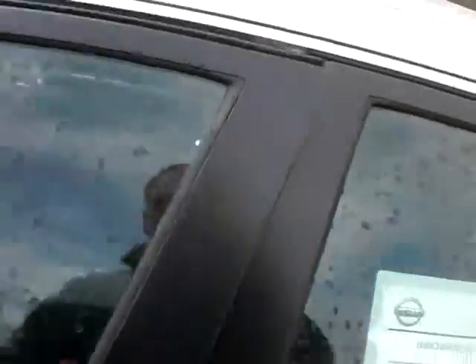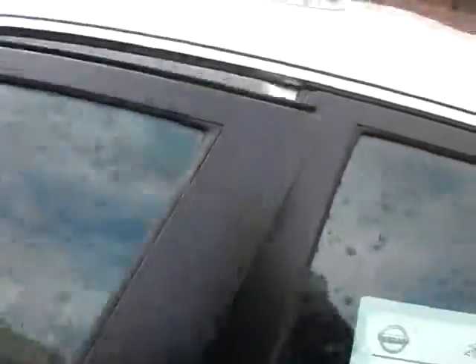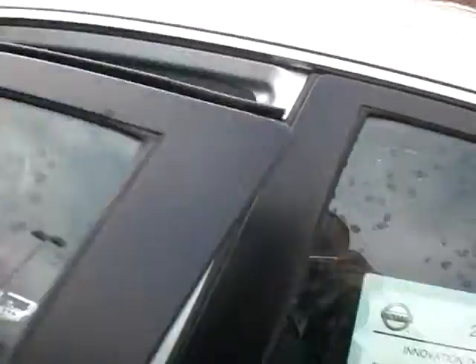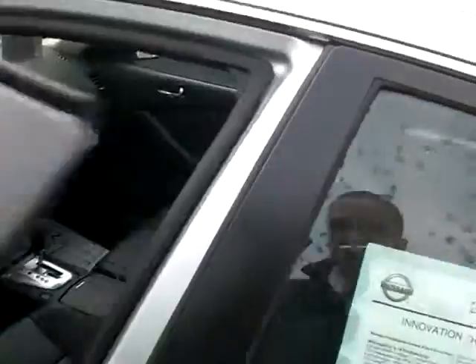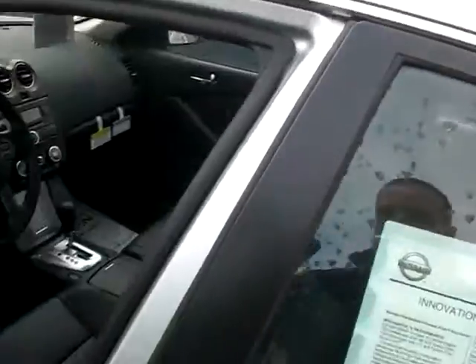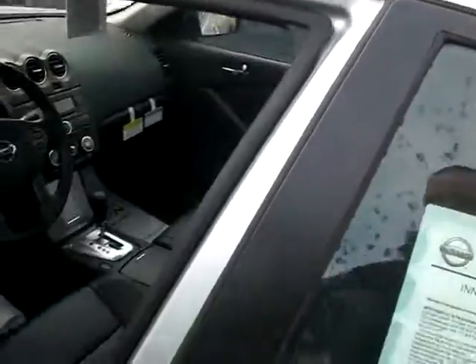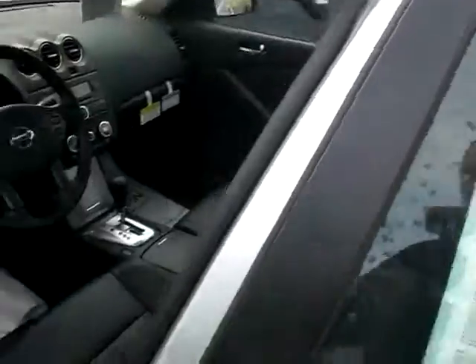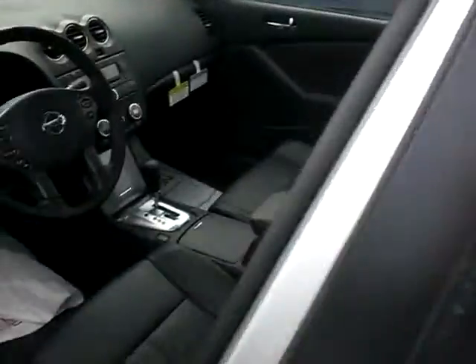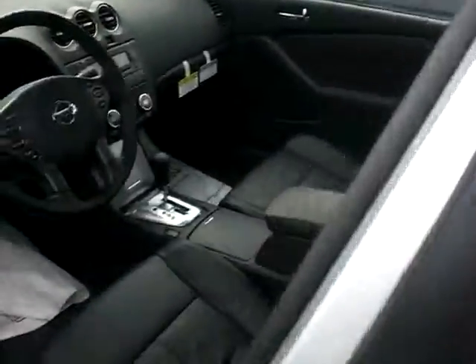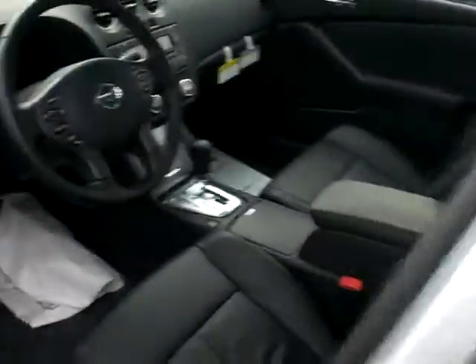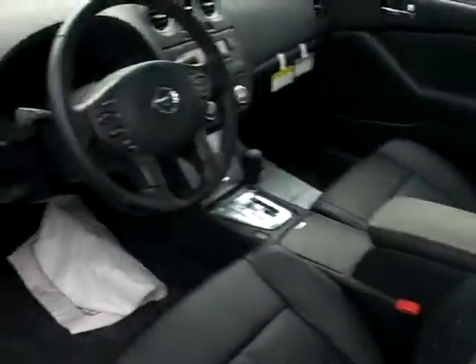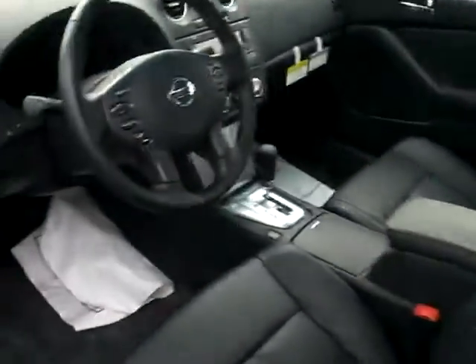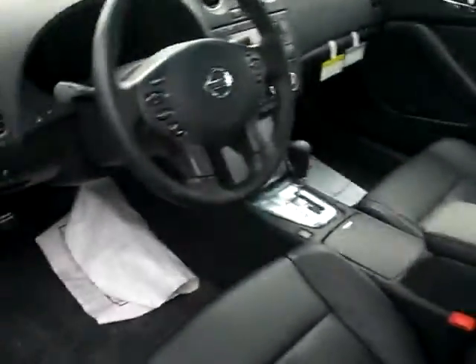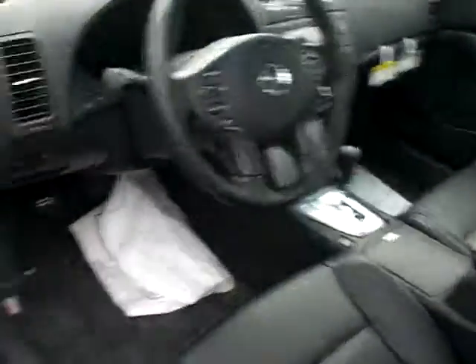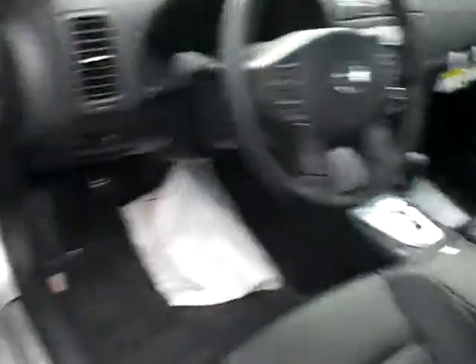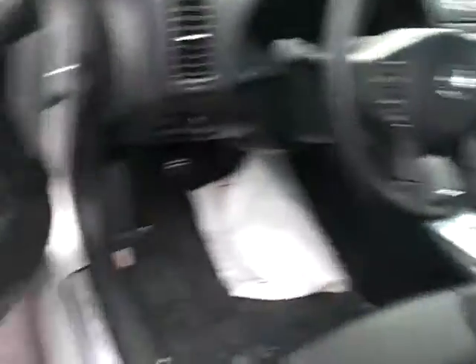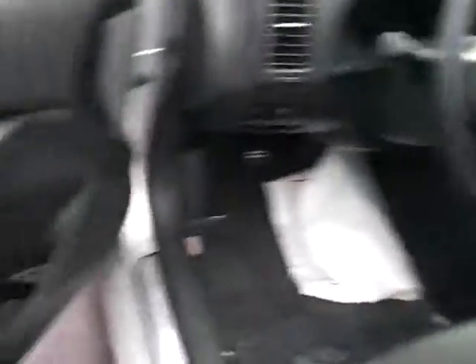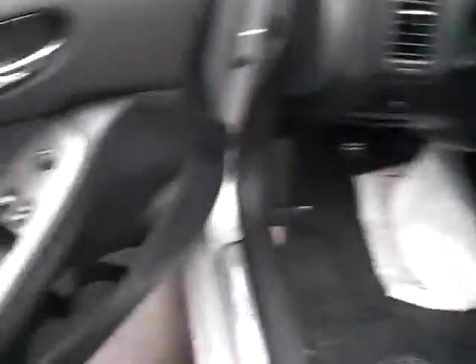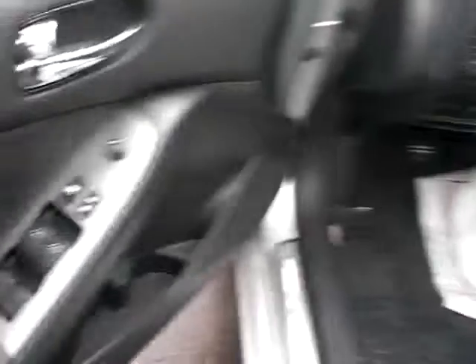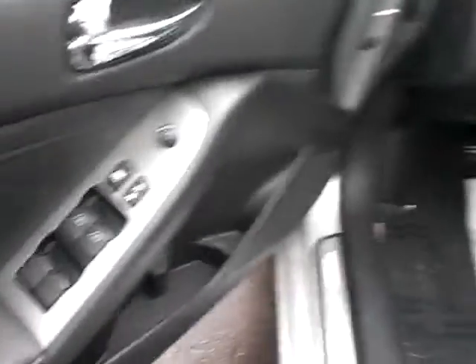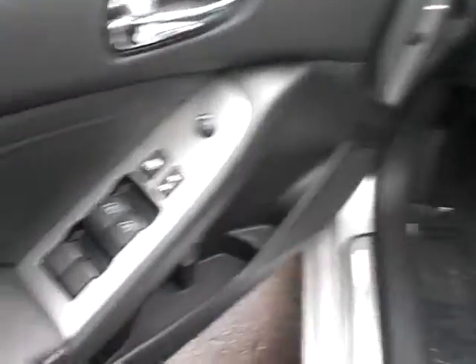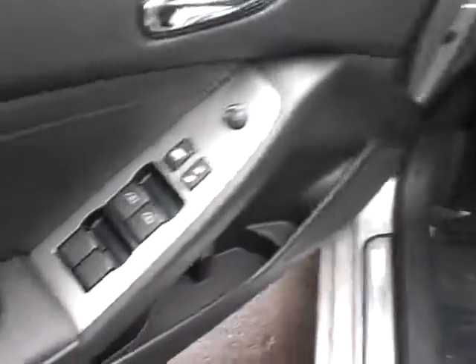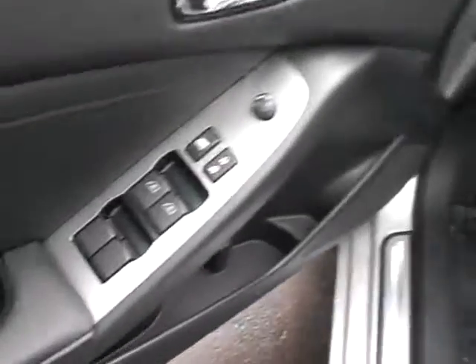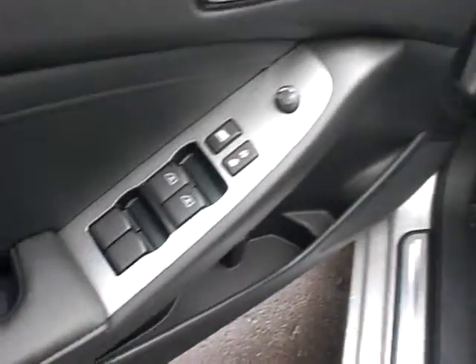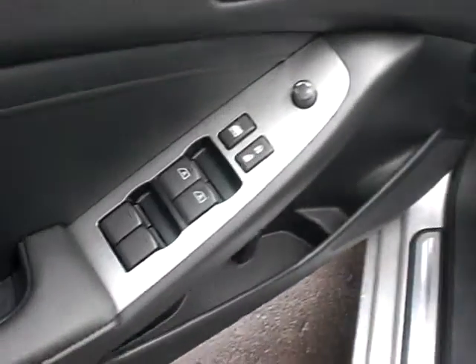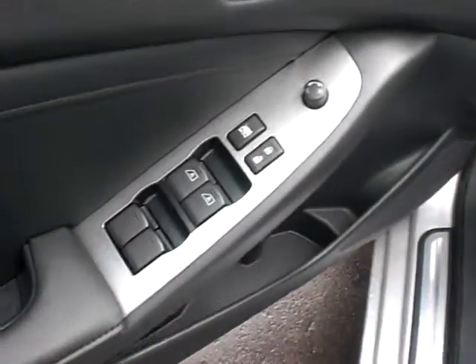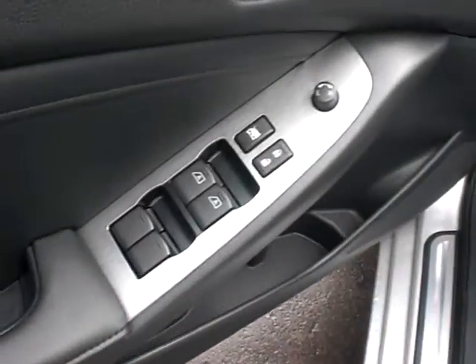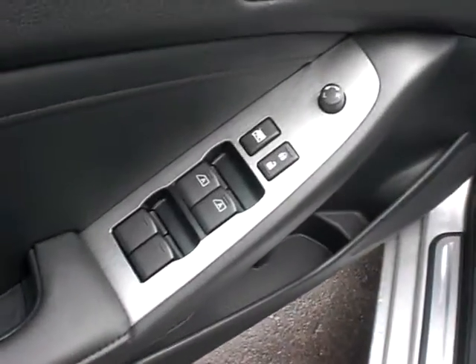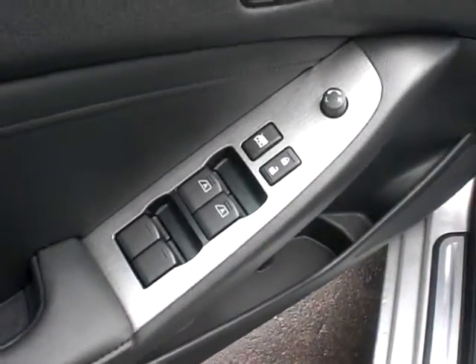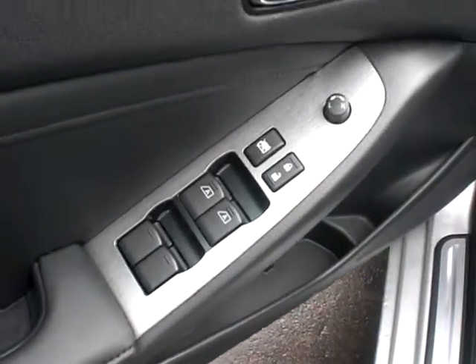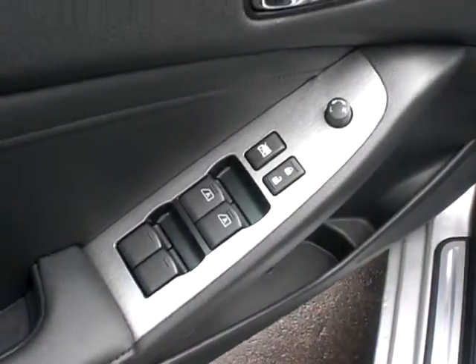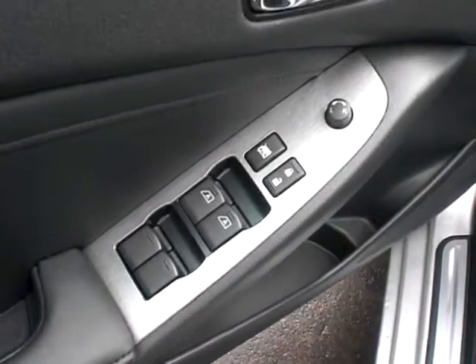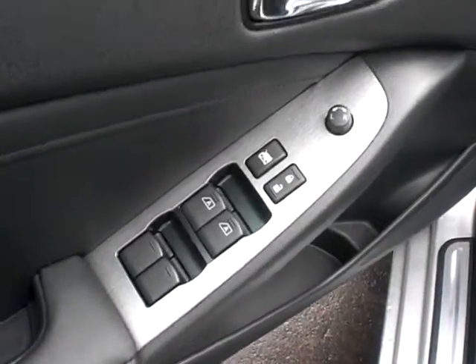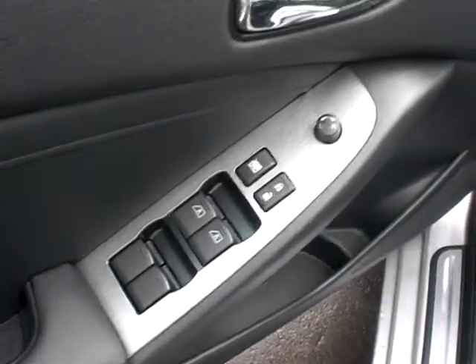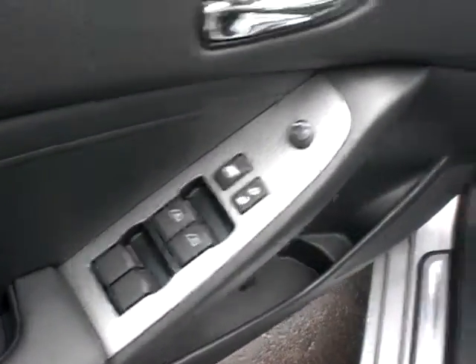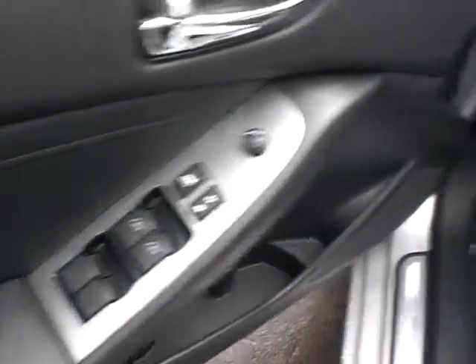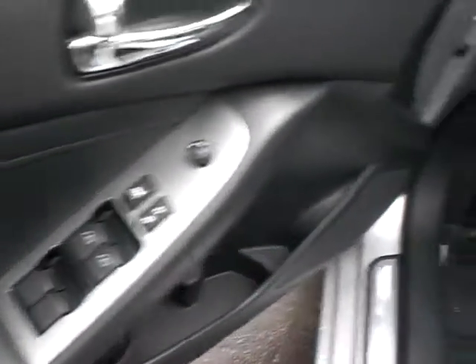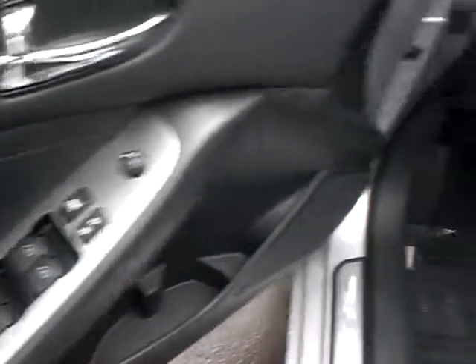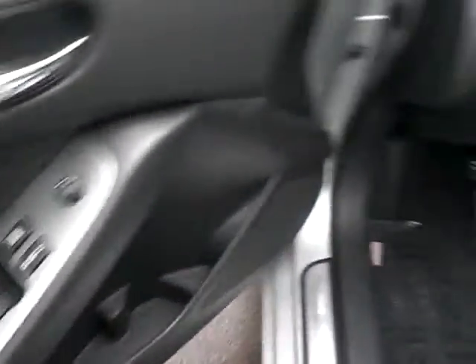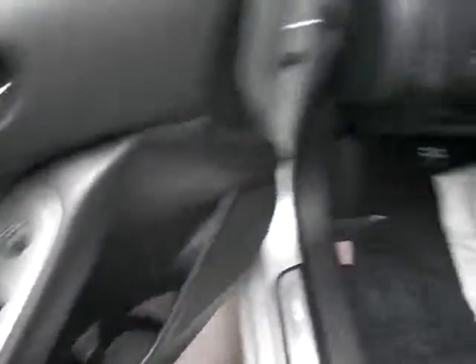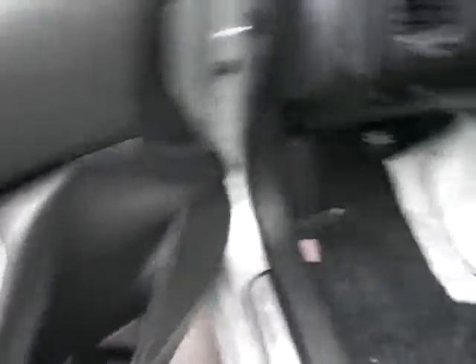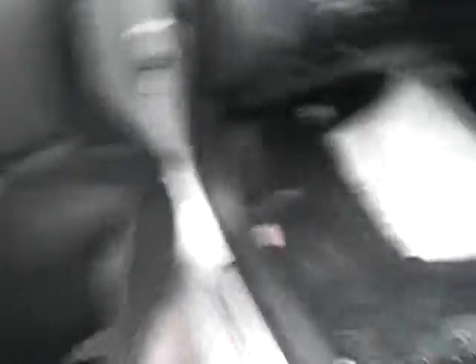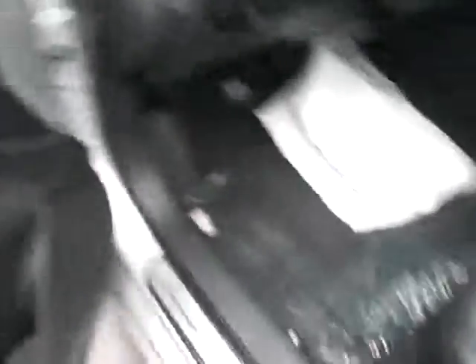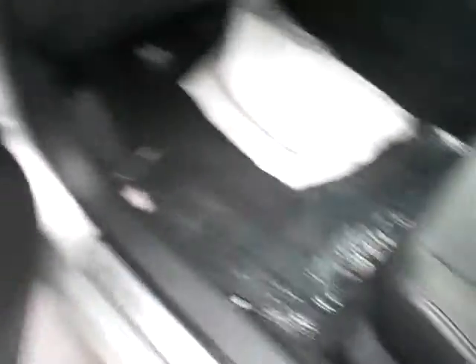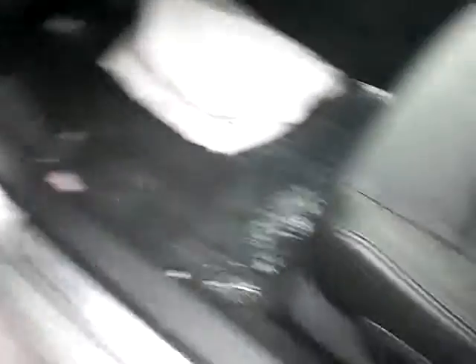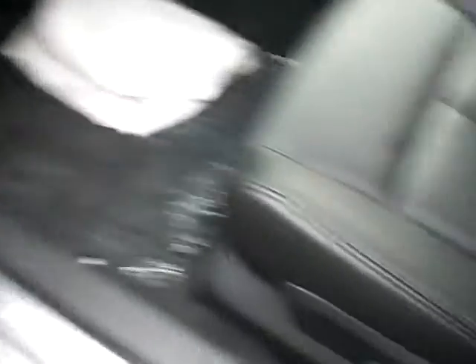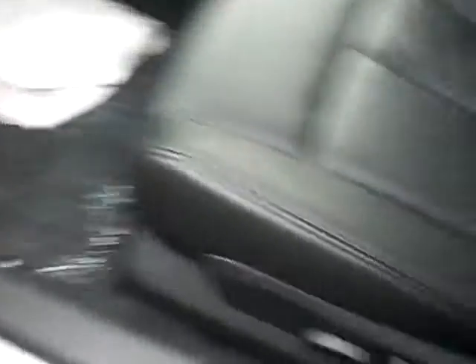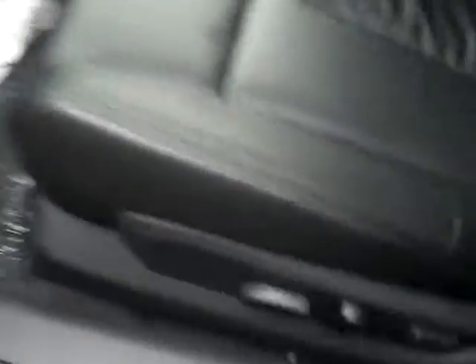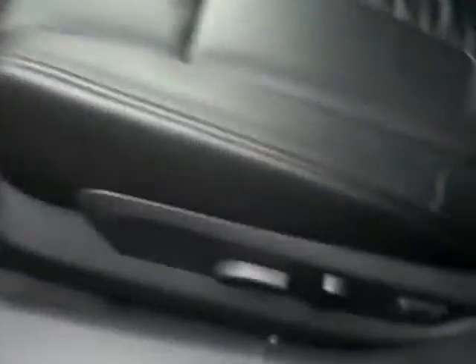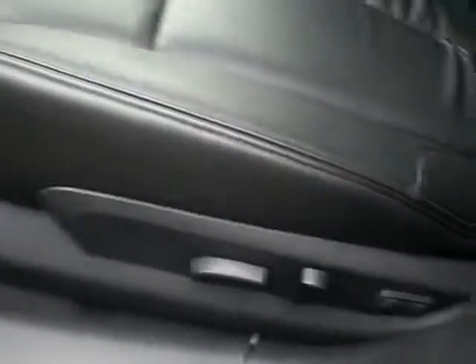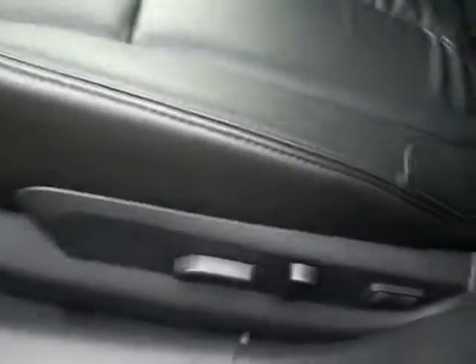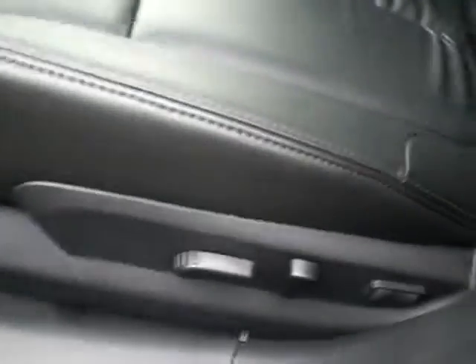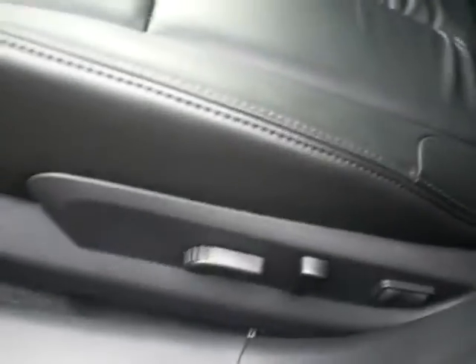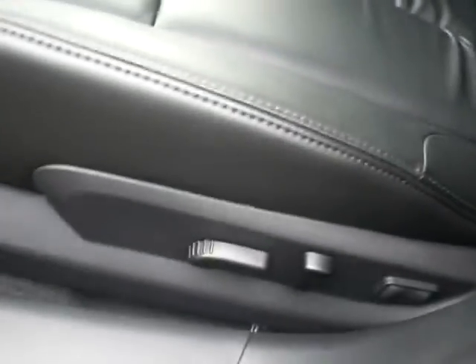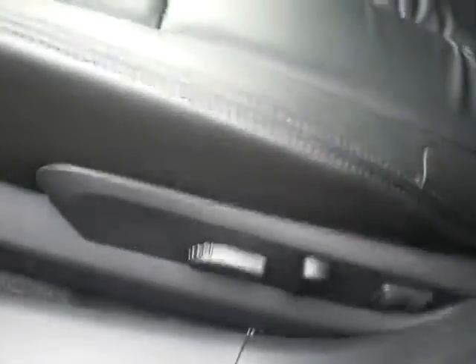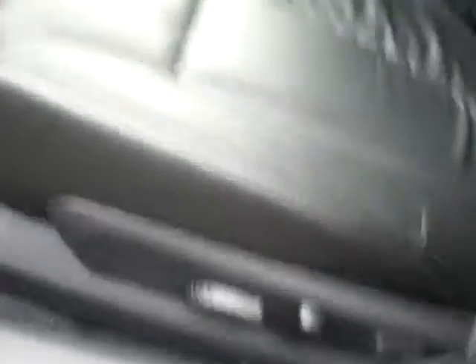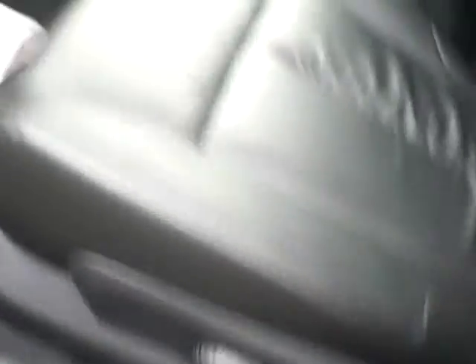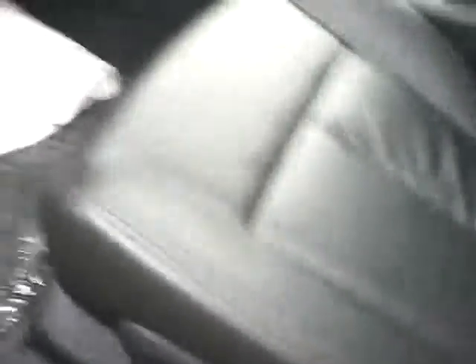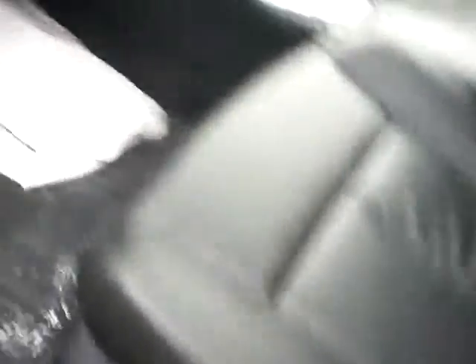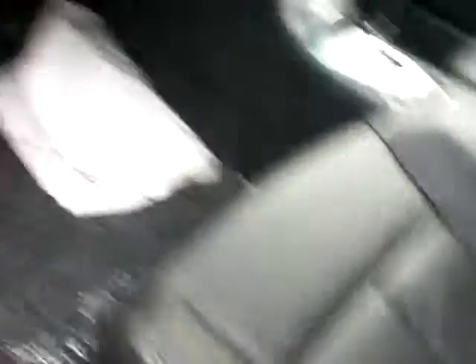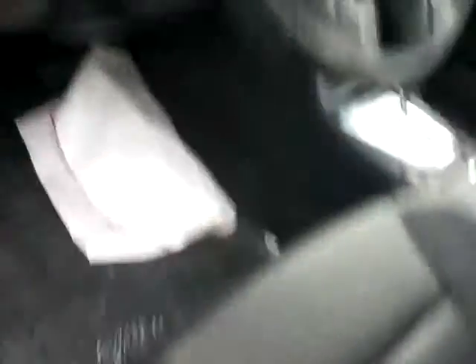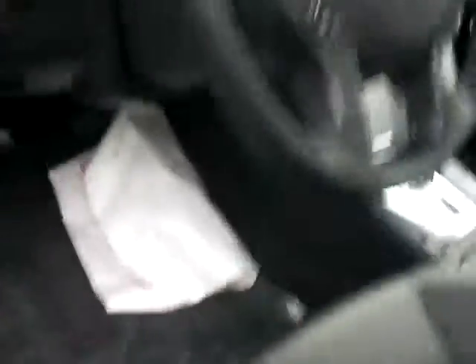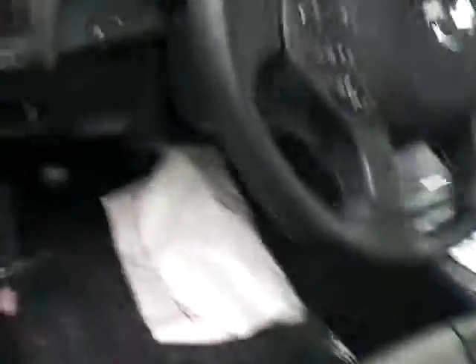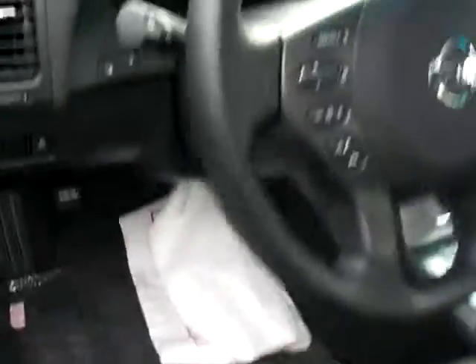It adds the heated leather seats and the dual climate control, all of your power windows, locks, and mirror, and power driver's seat.